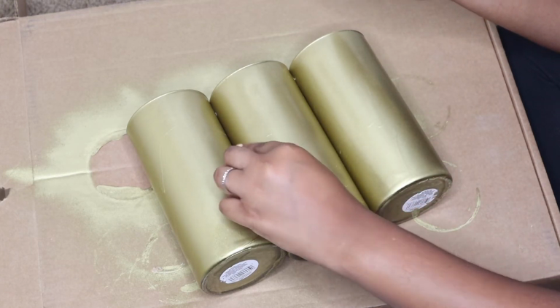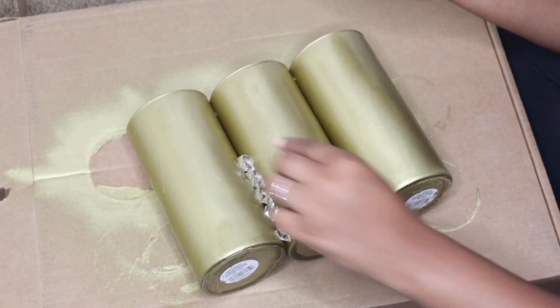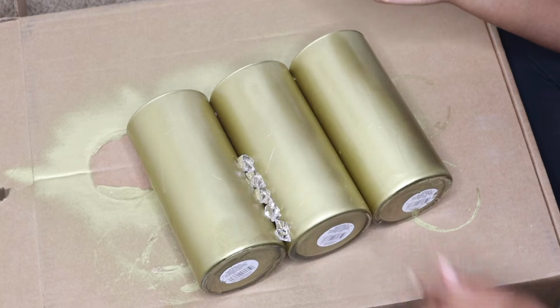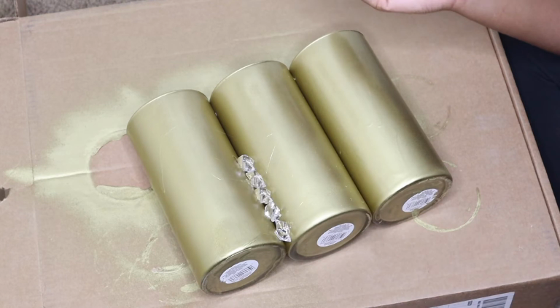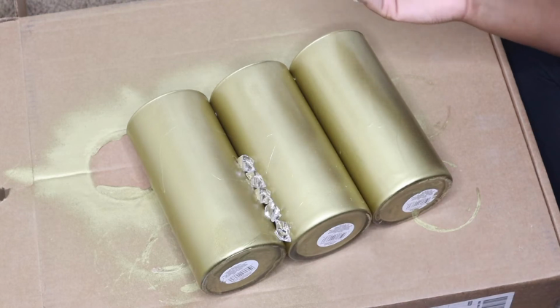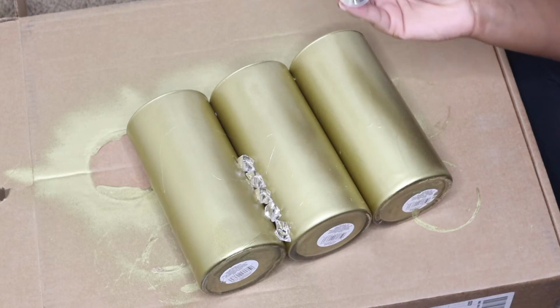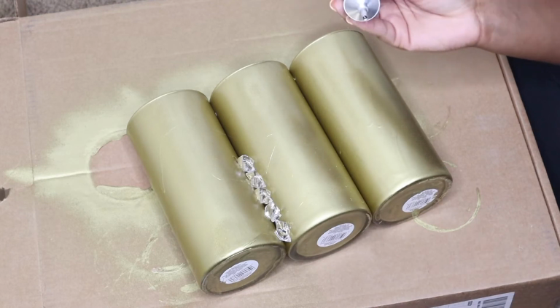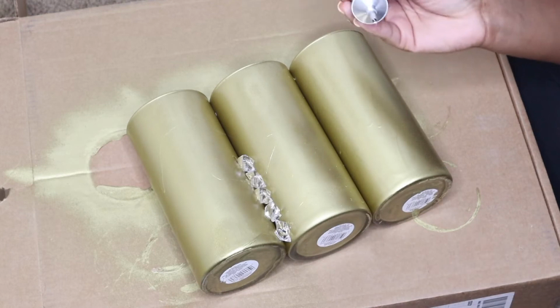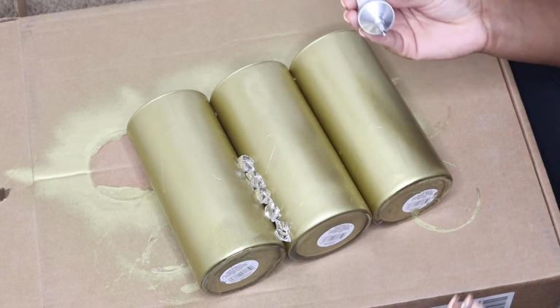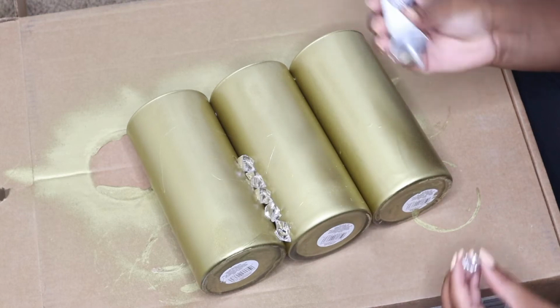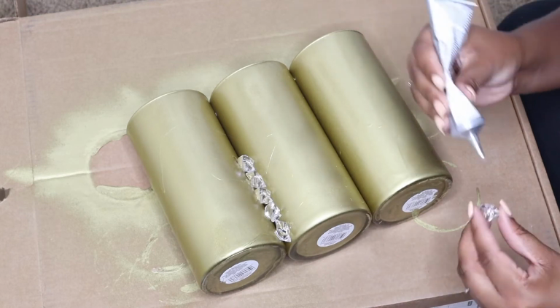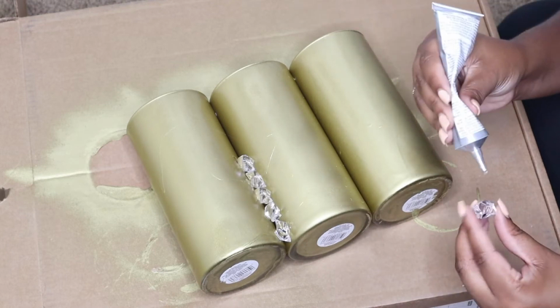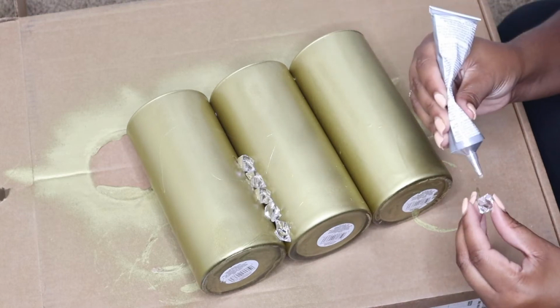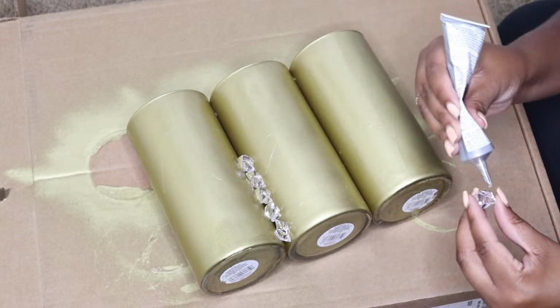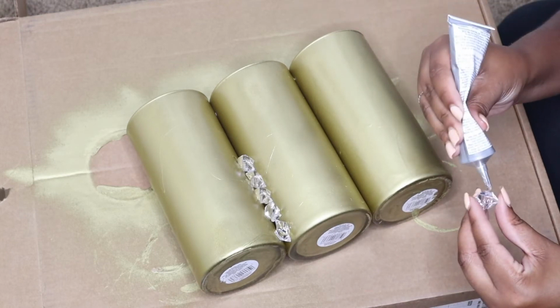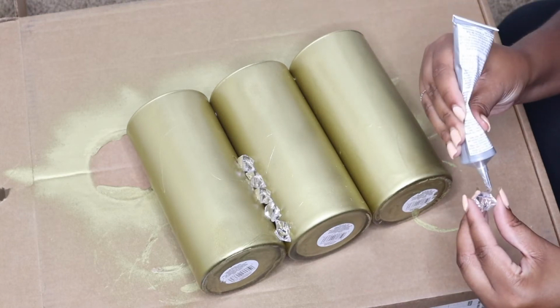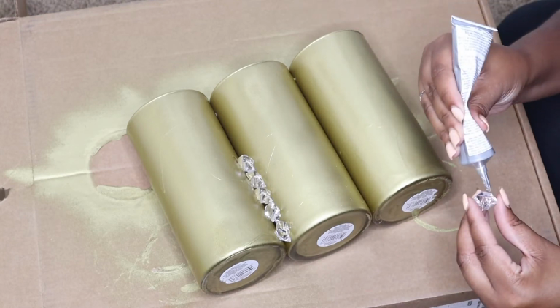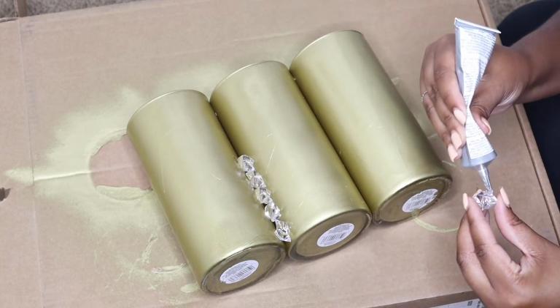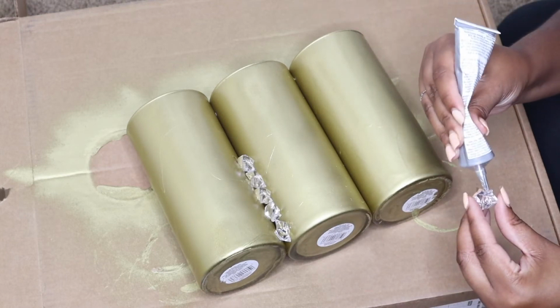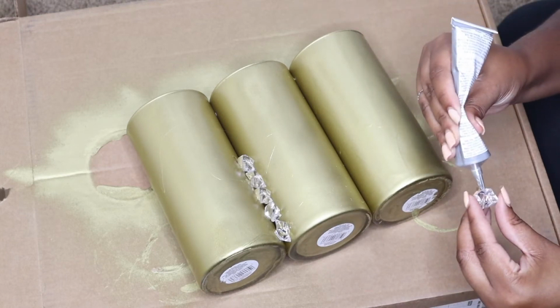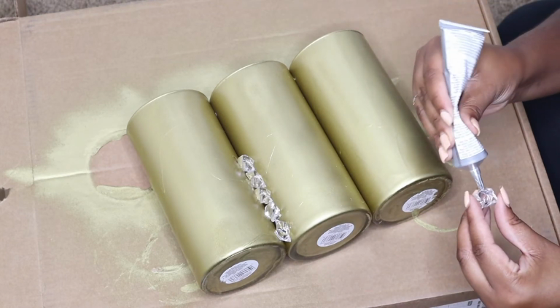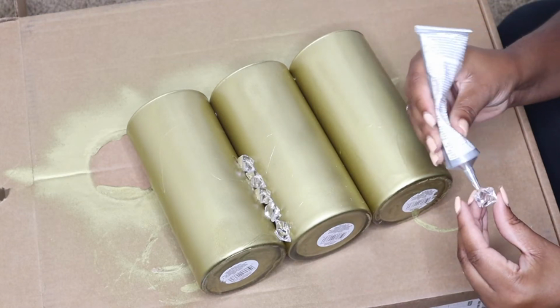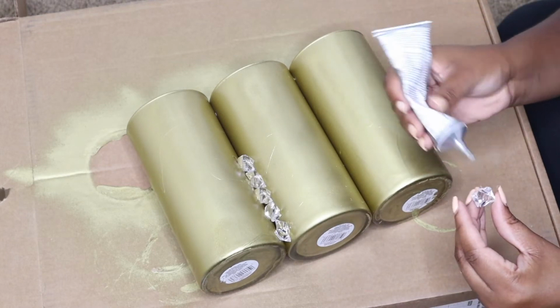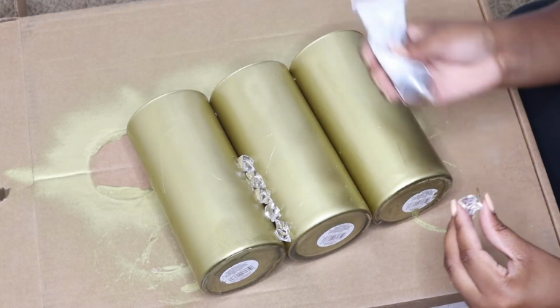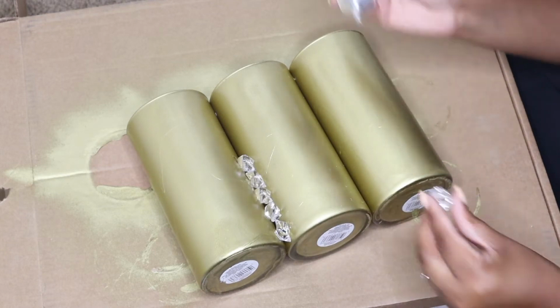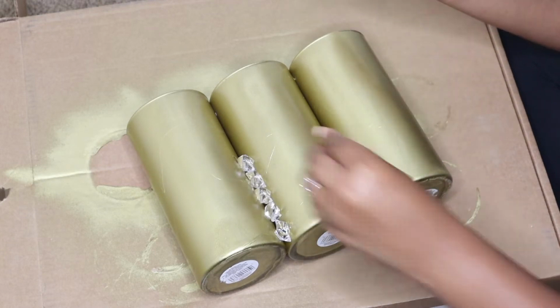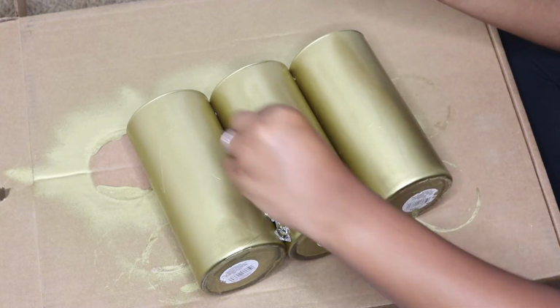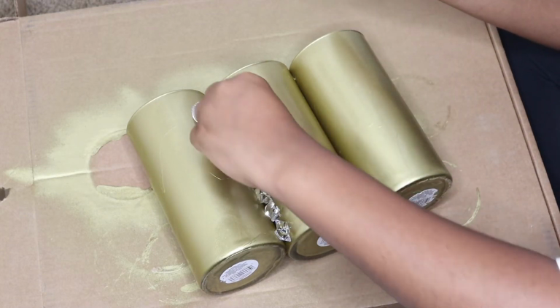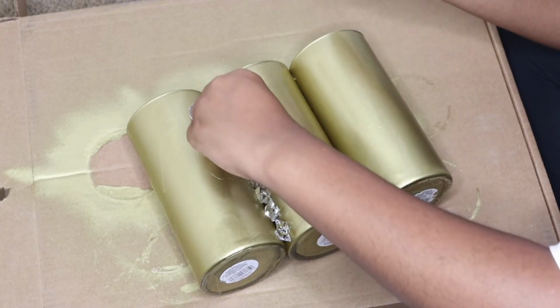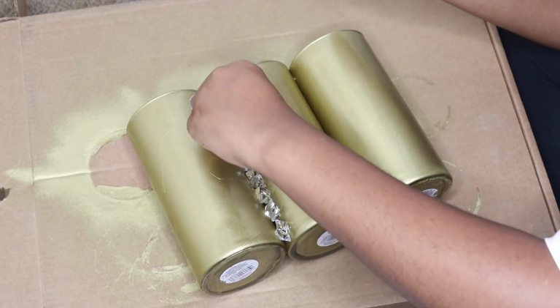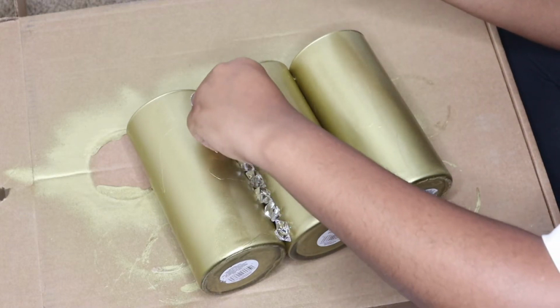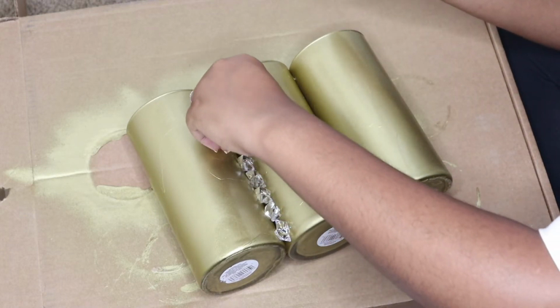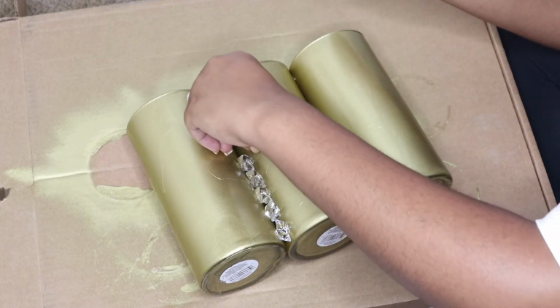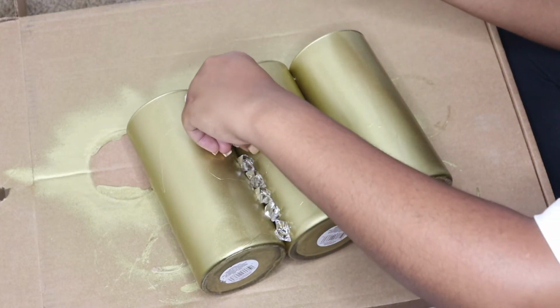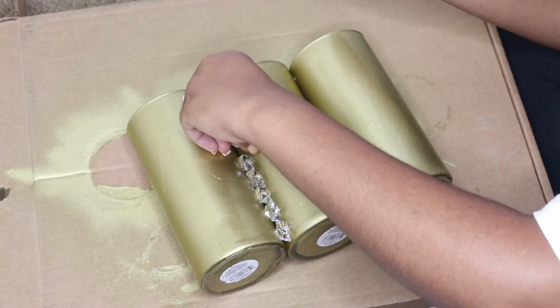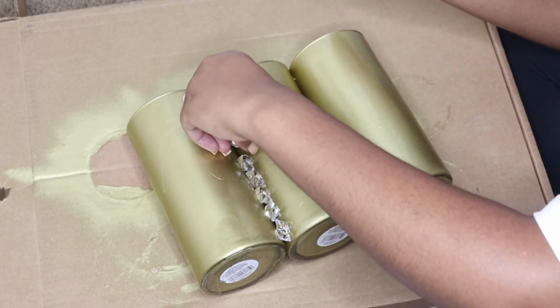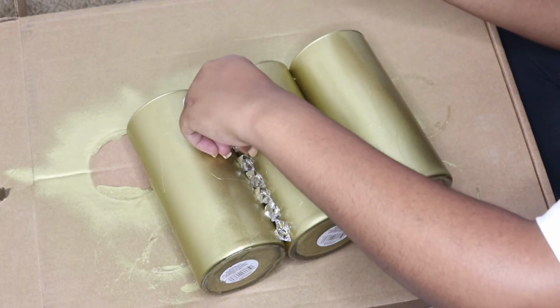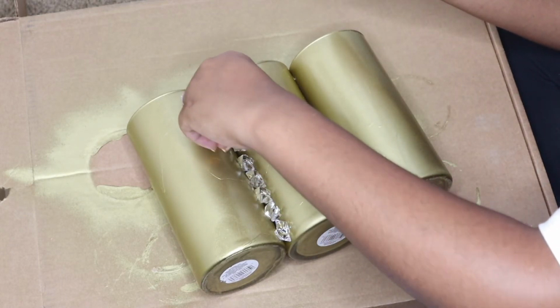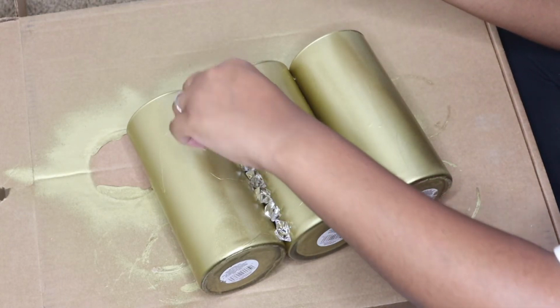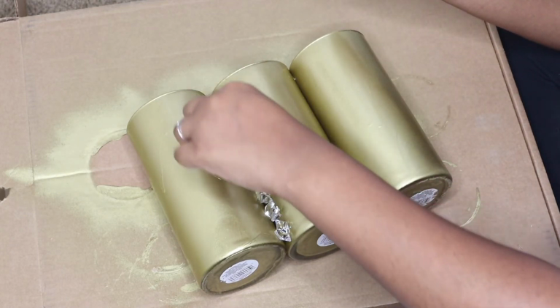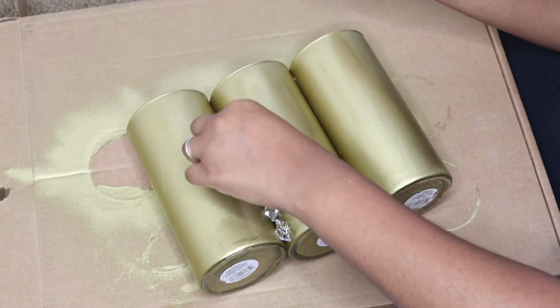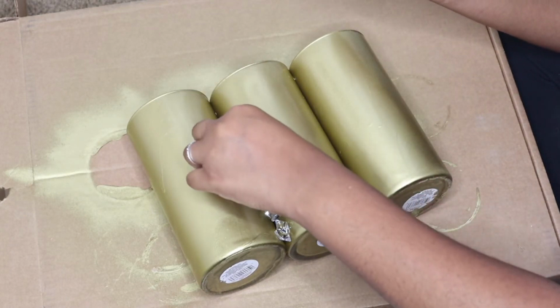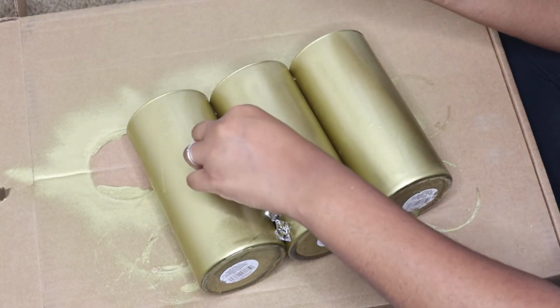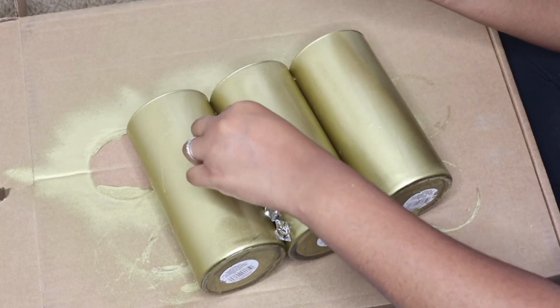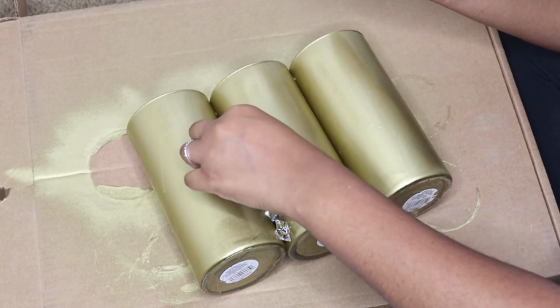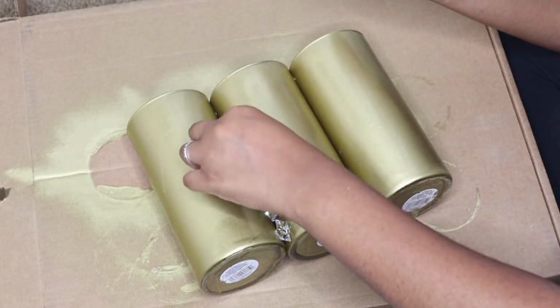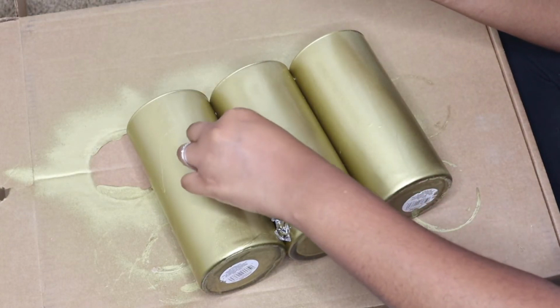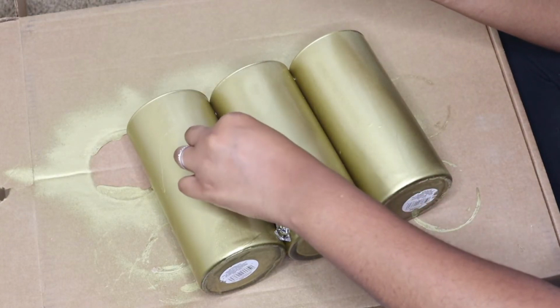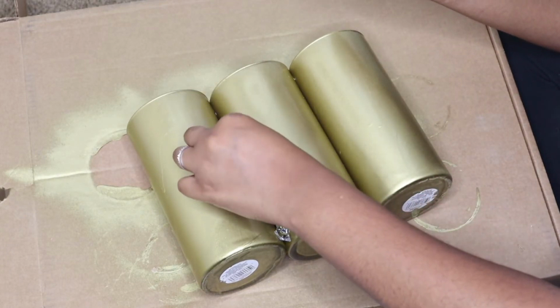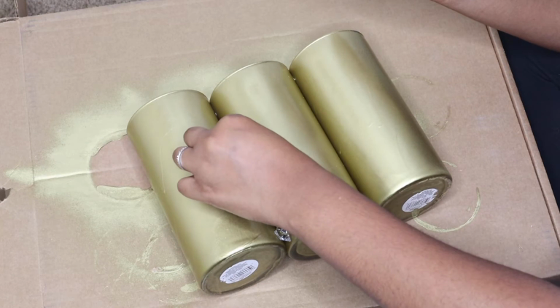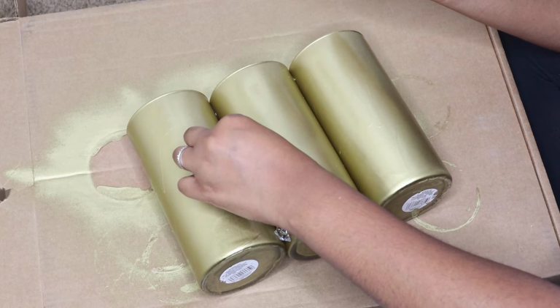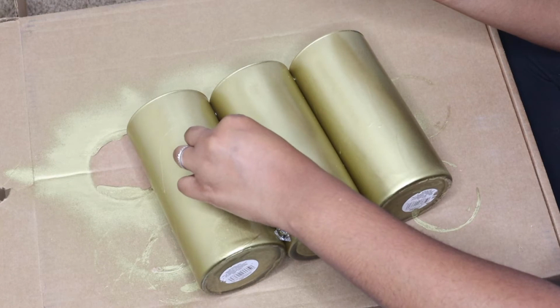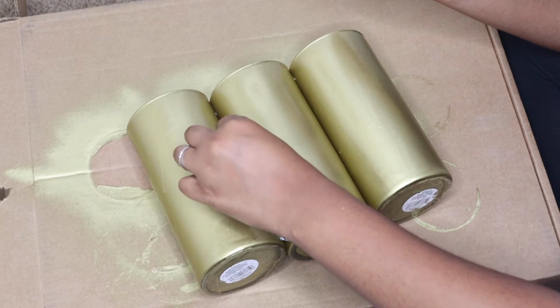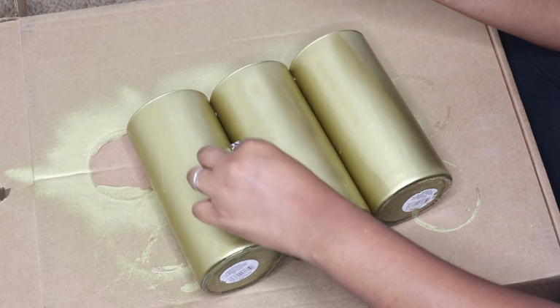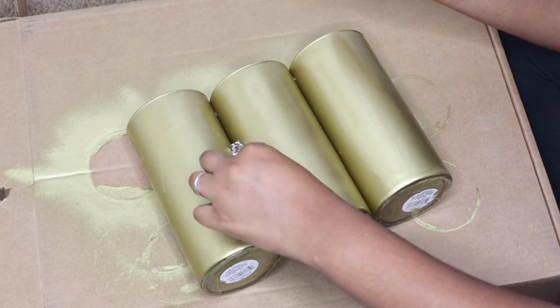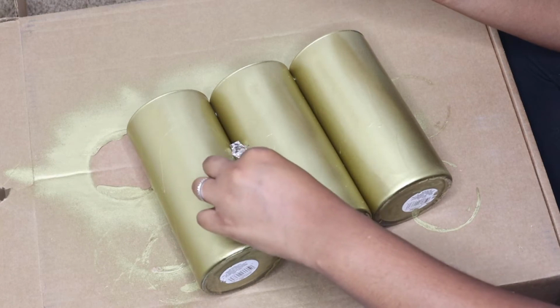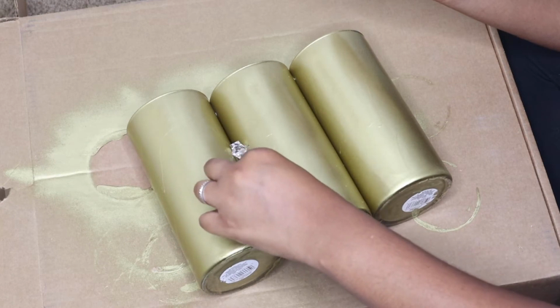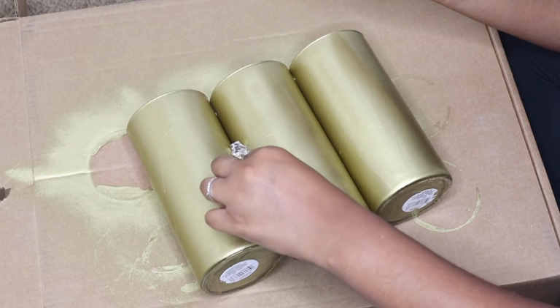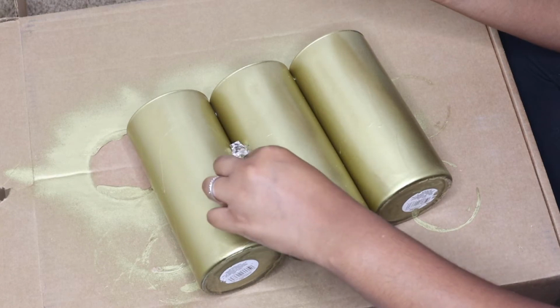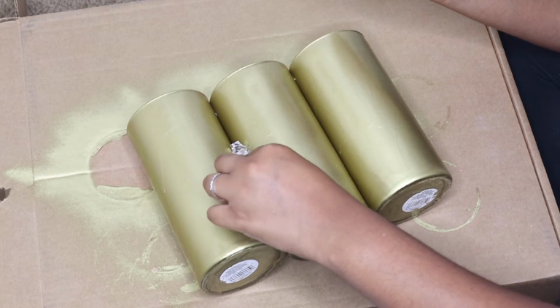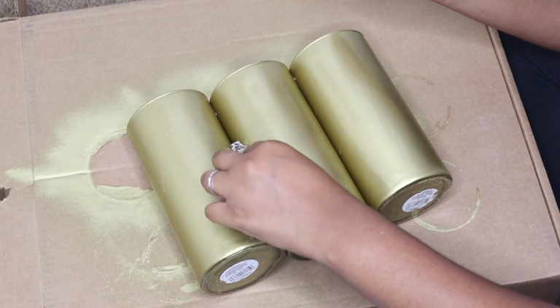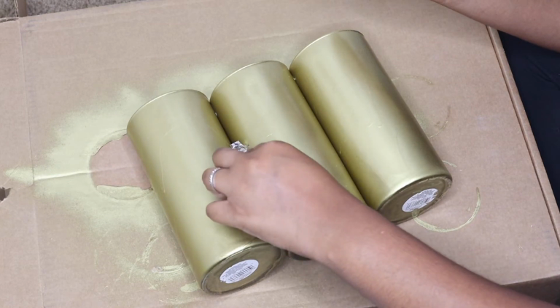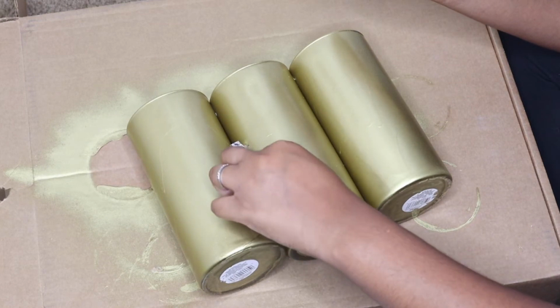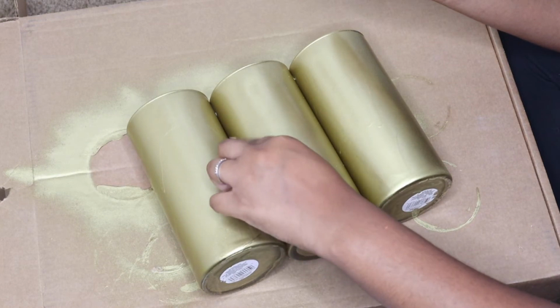I thought about applying the crystals all over the bases, which I might do later on, but do as you please.